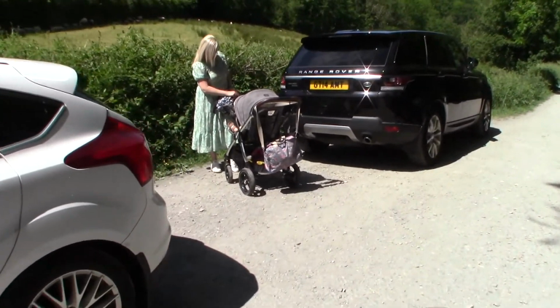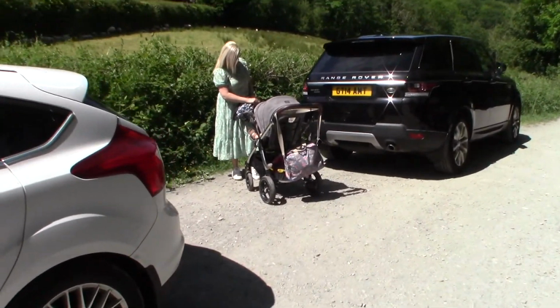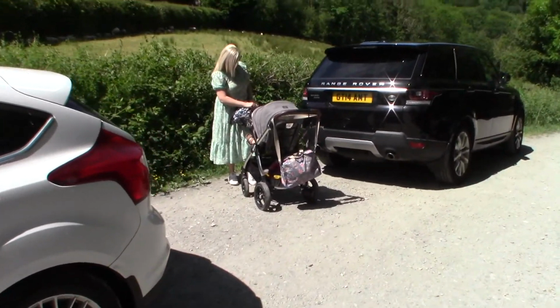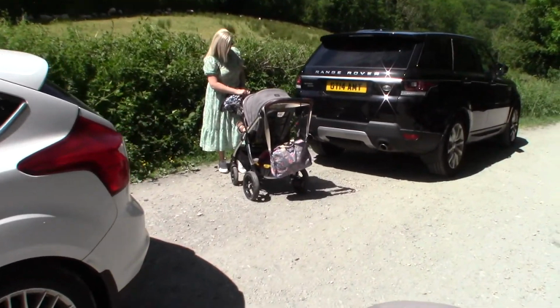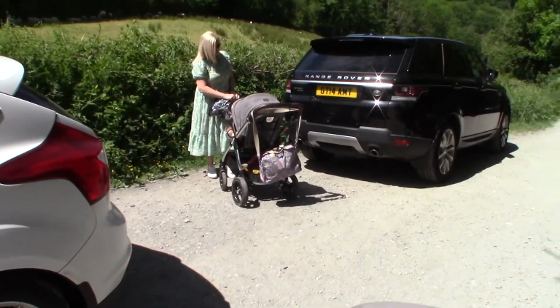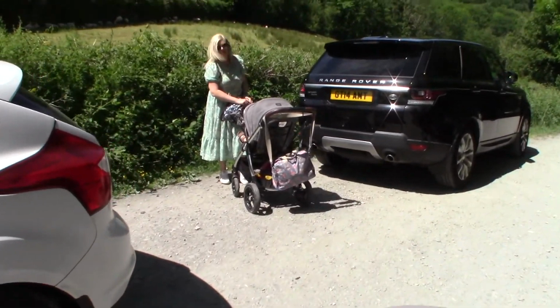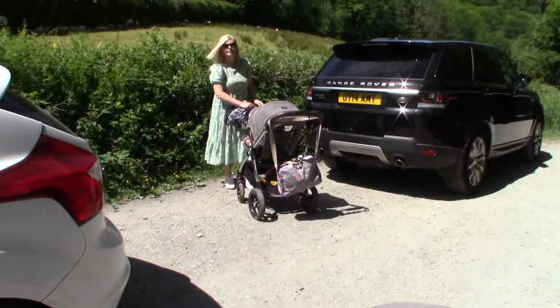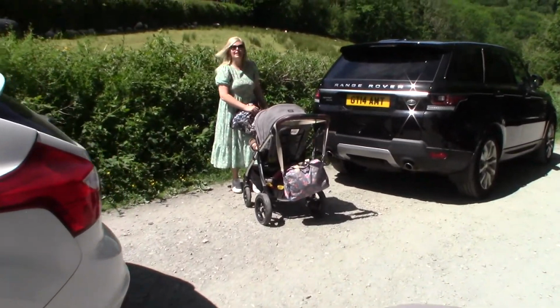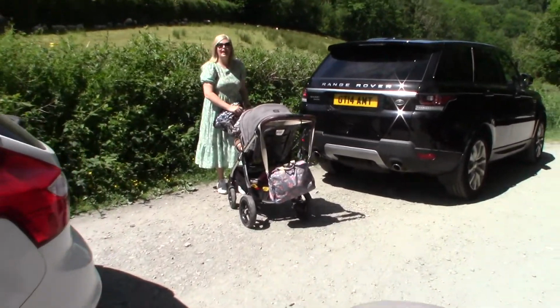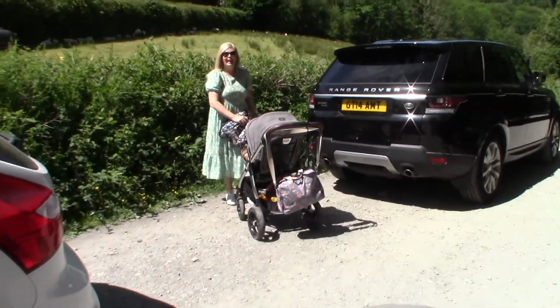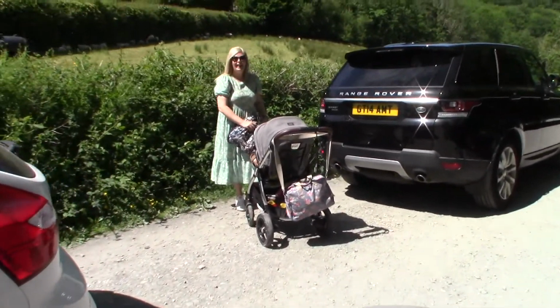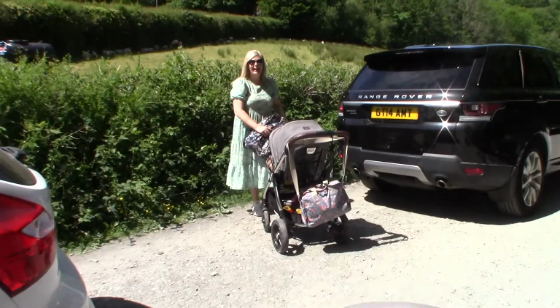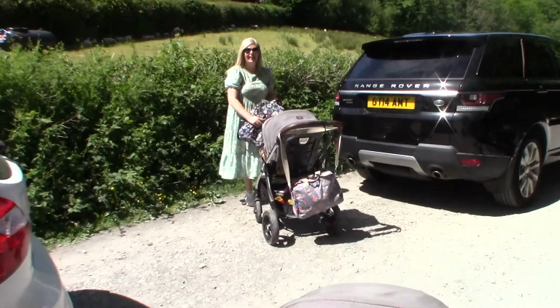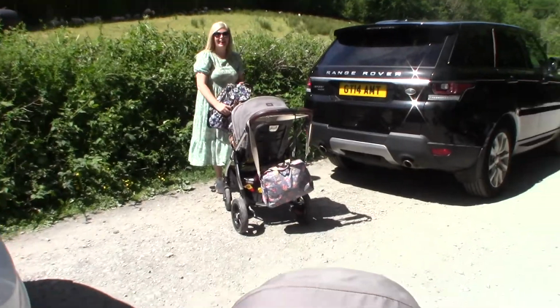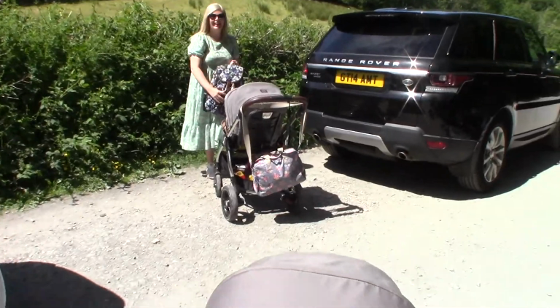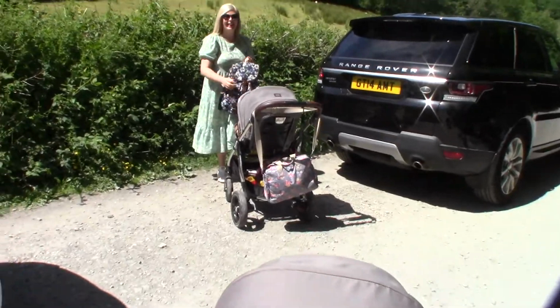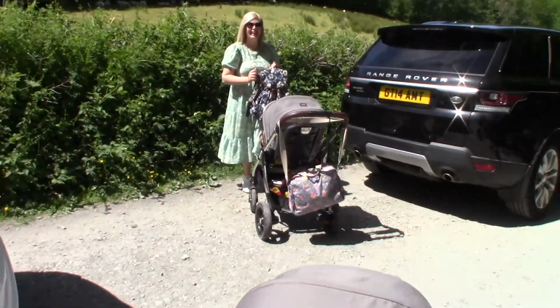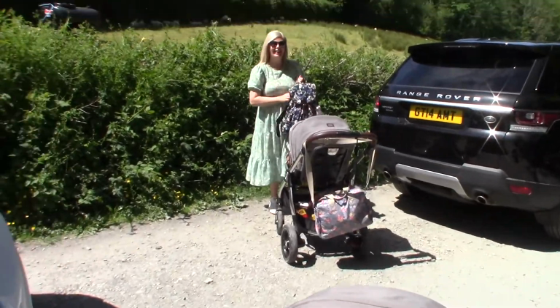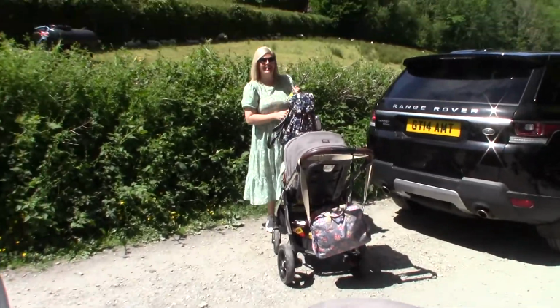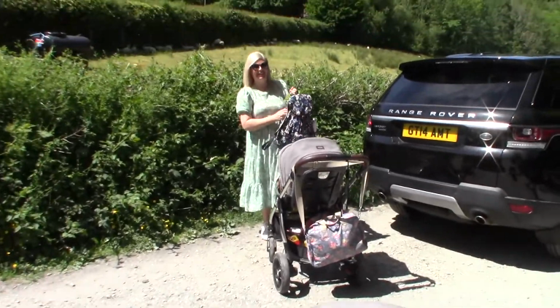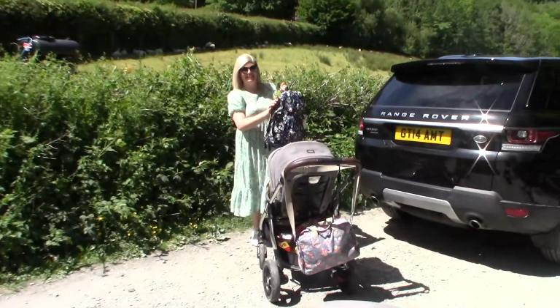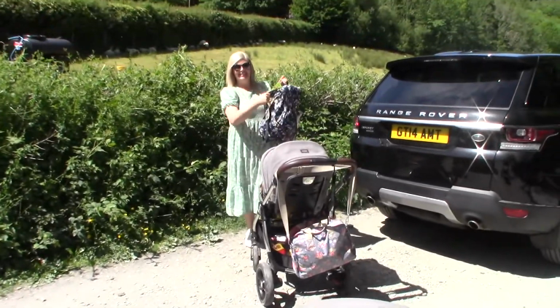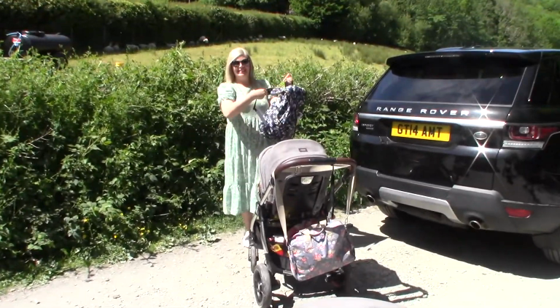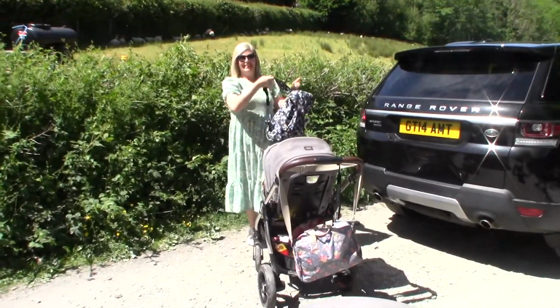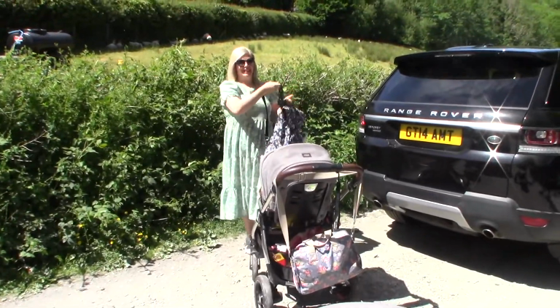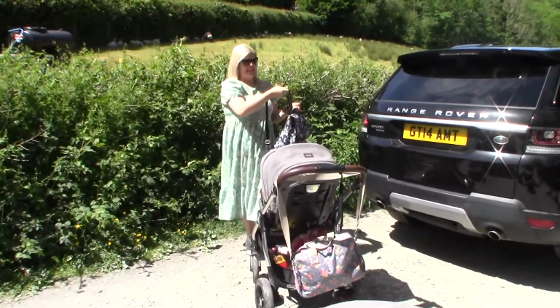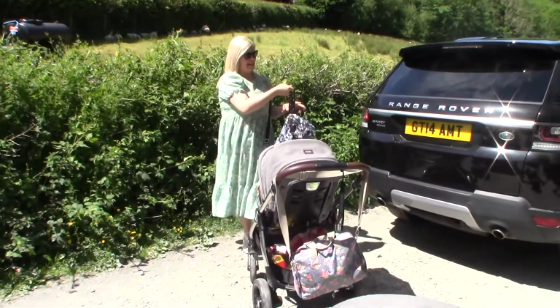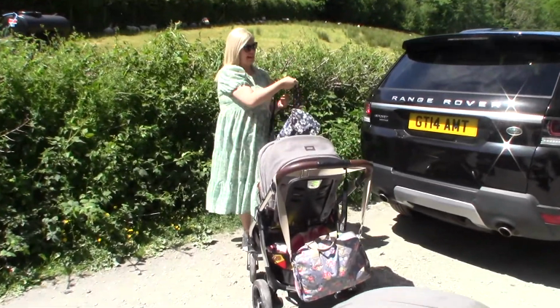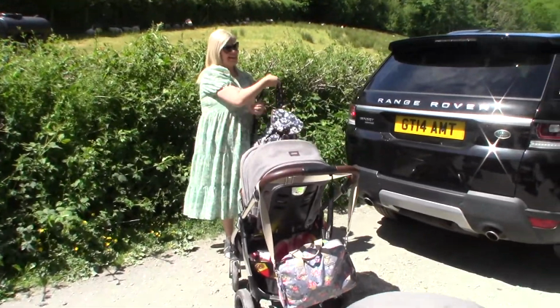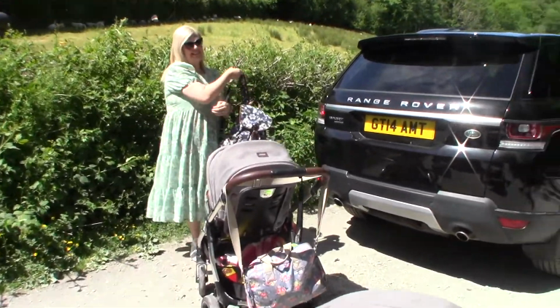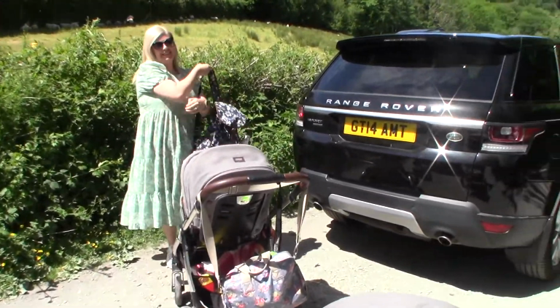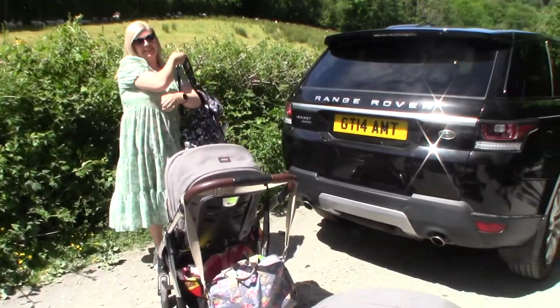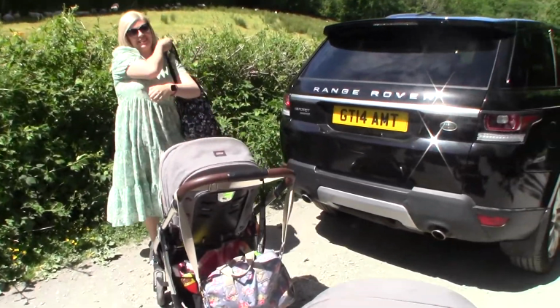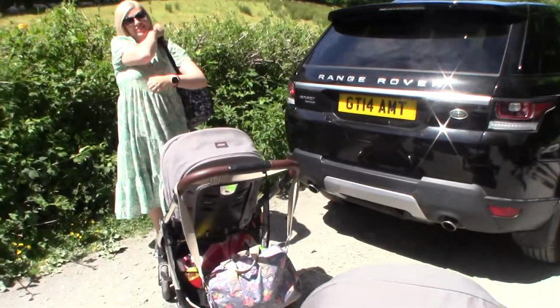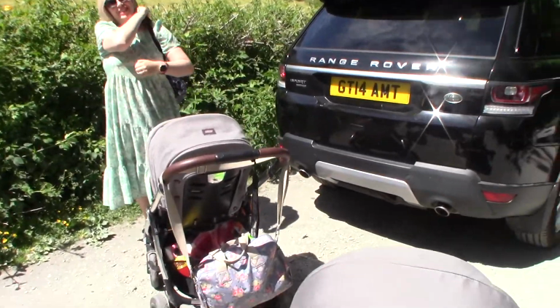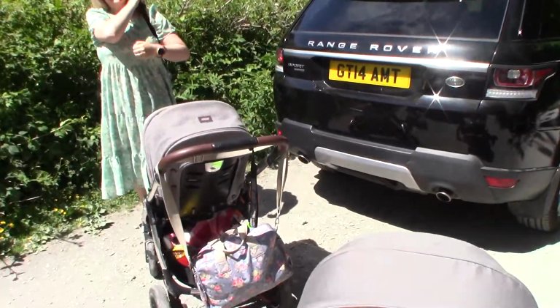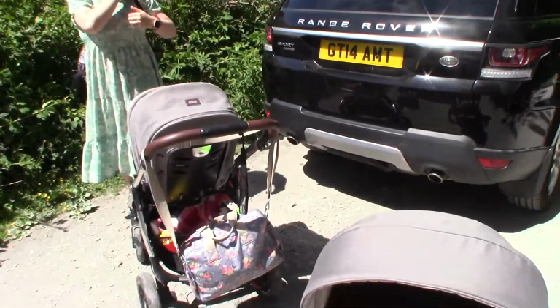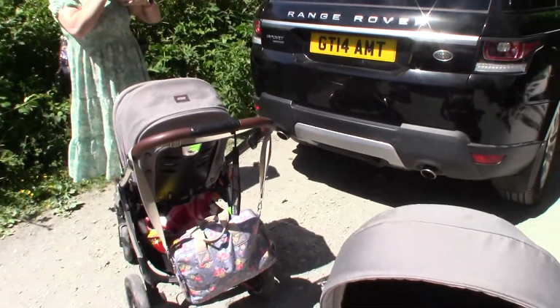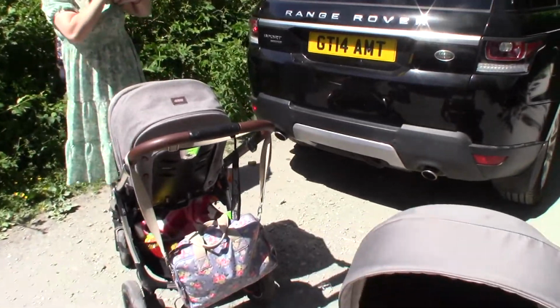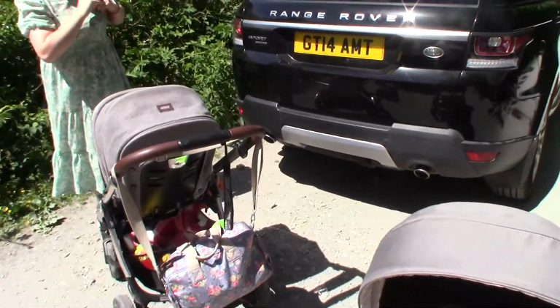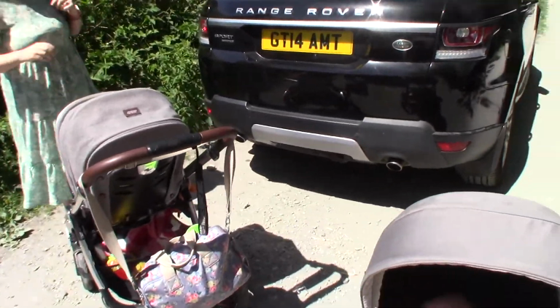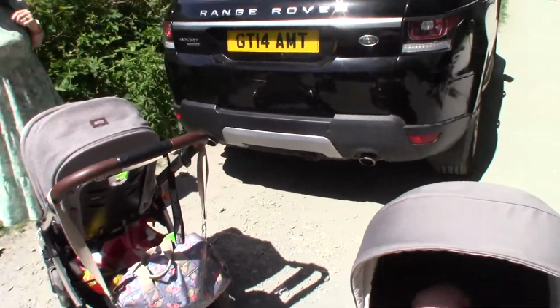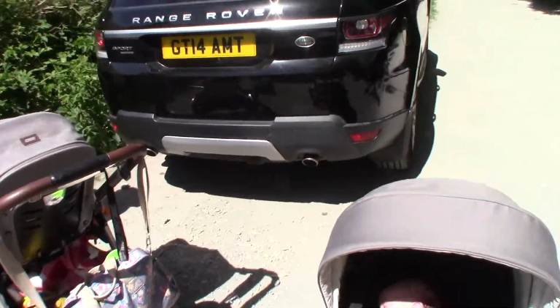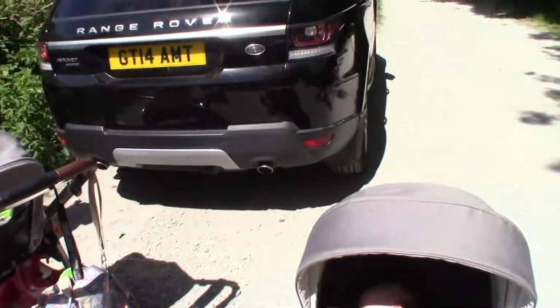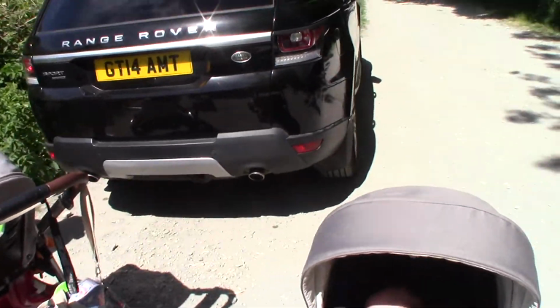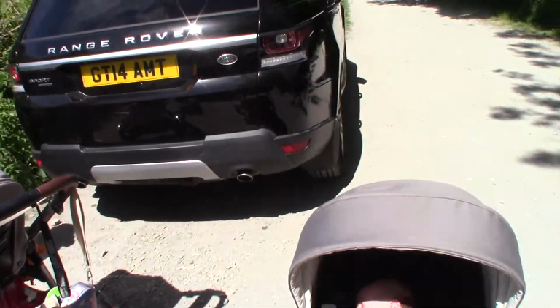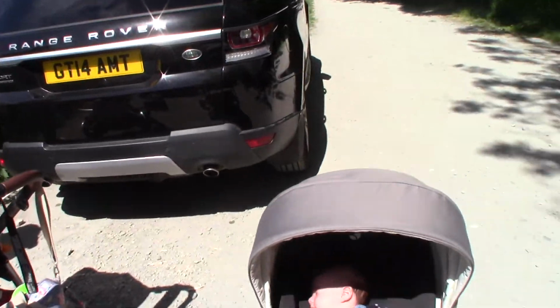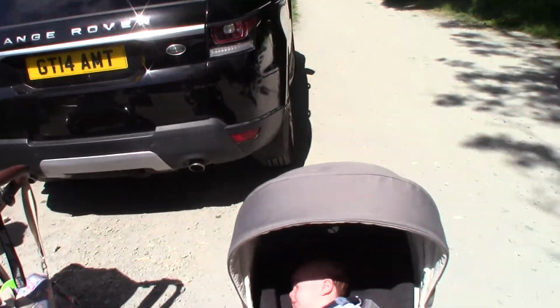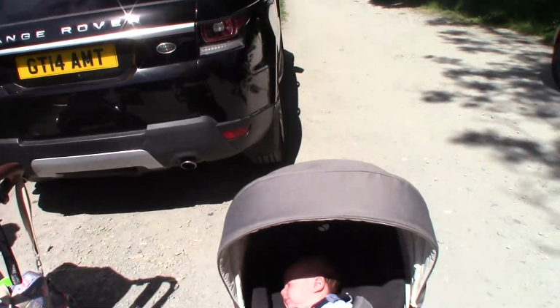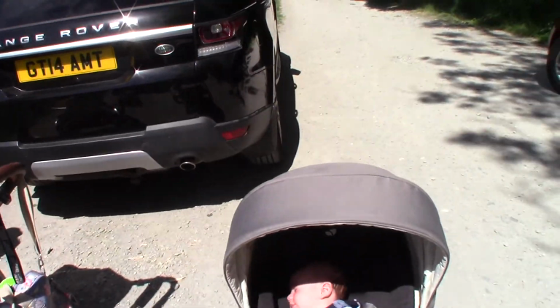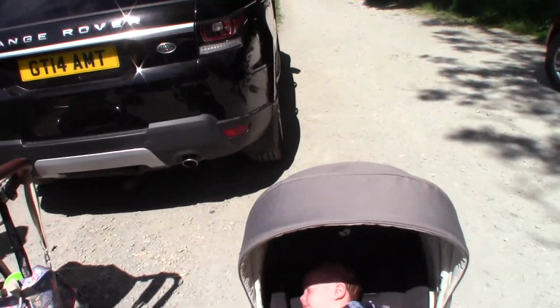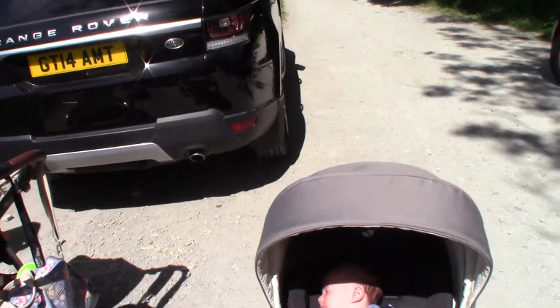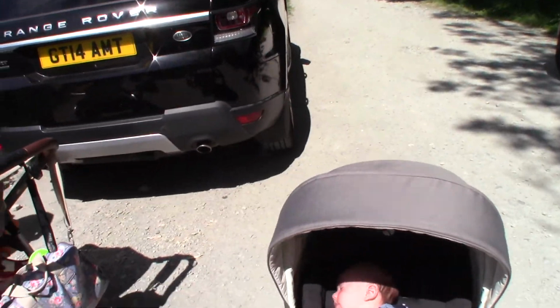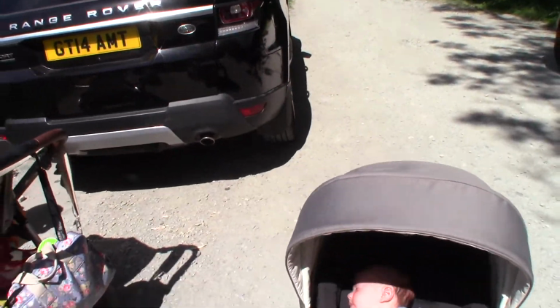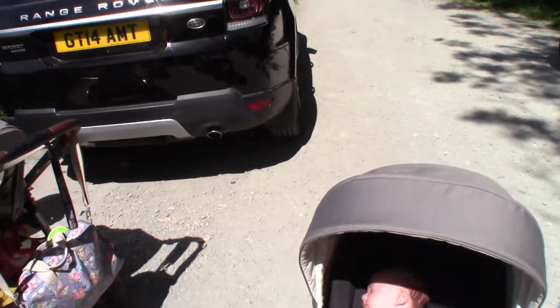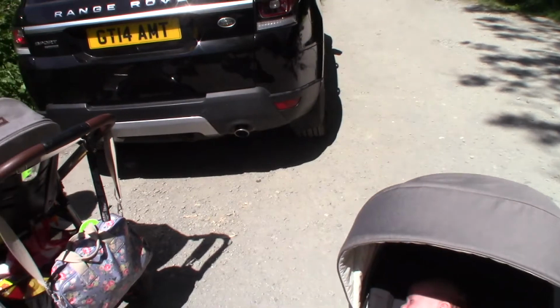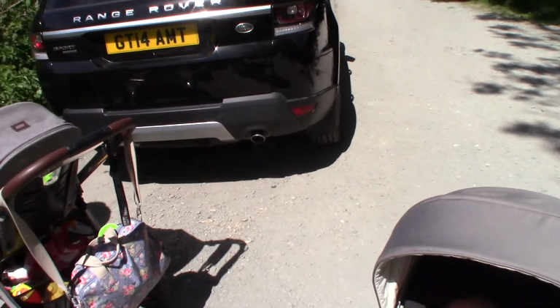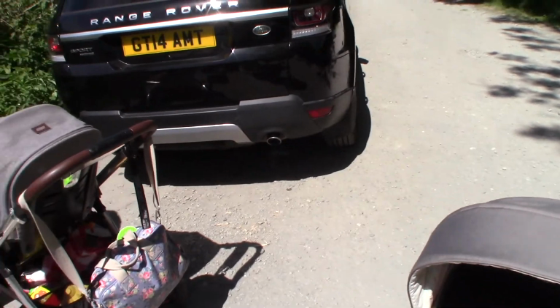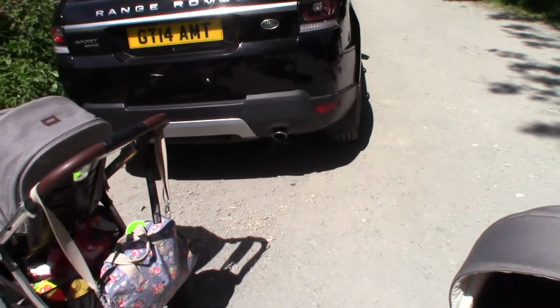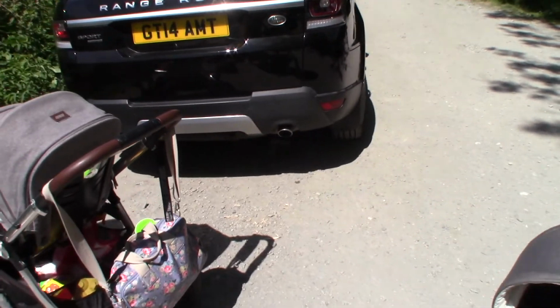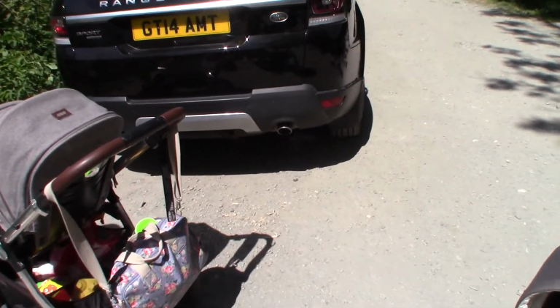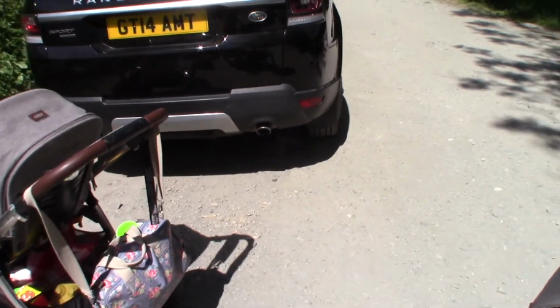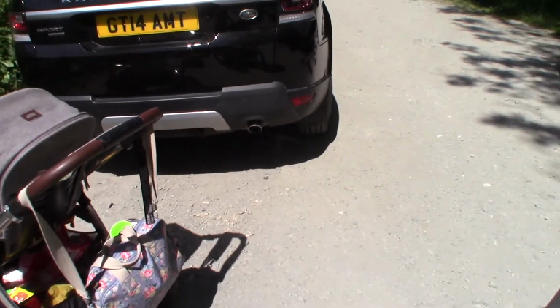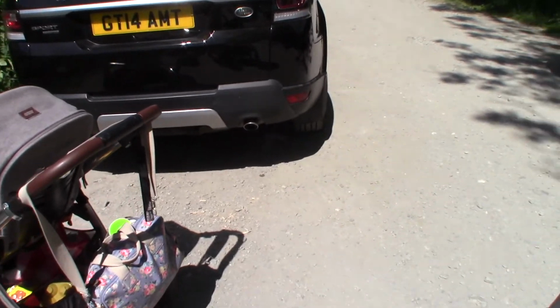Hi! You okay? Yes. You ready? I'm ready. Let's go for a walk!